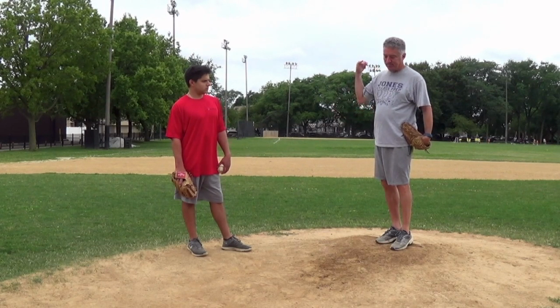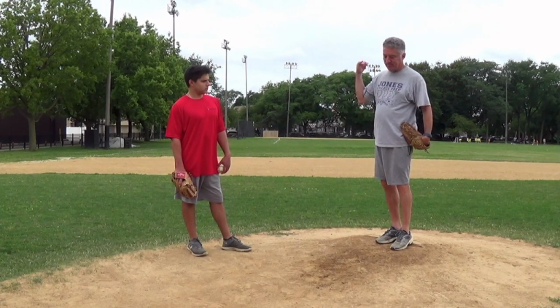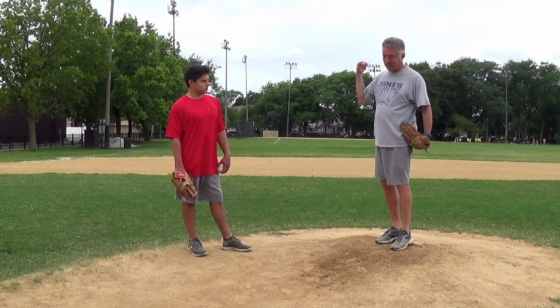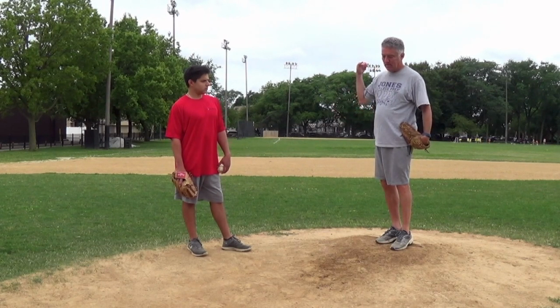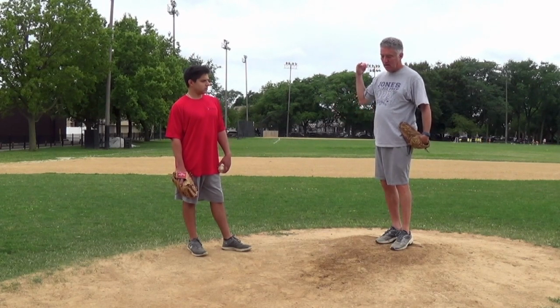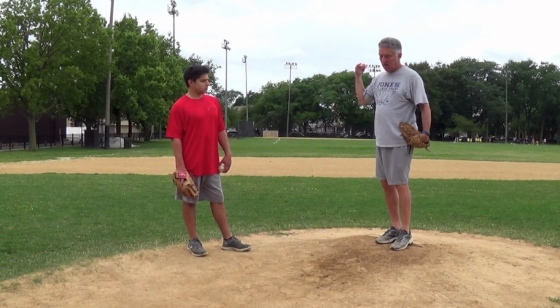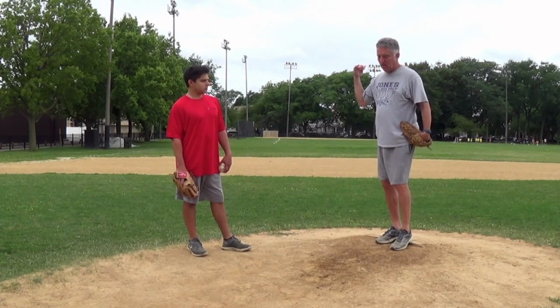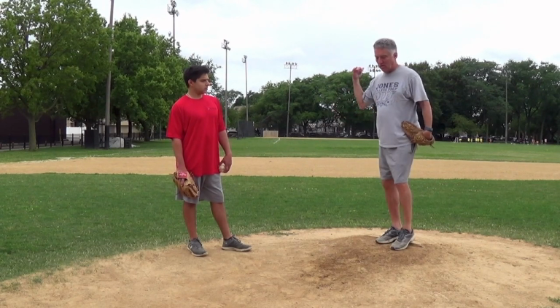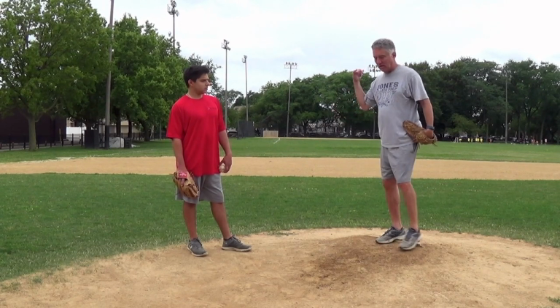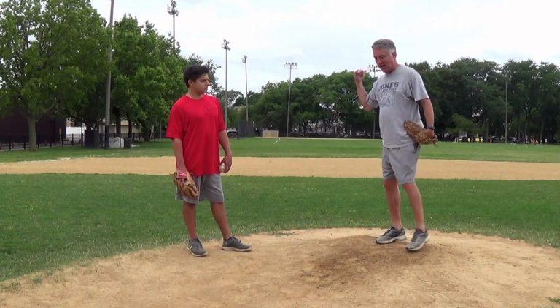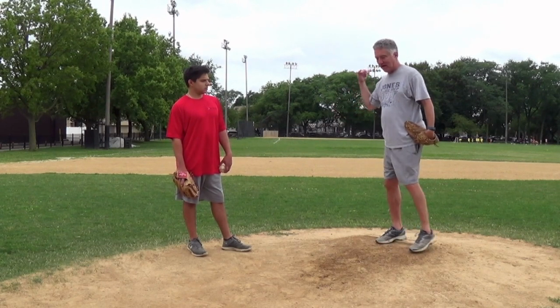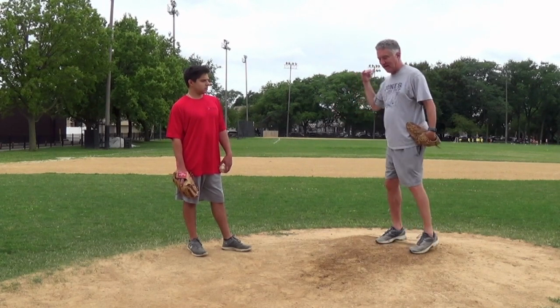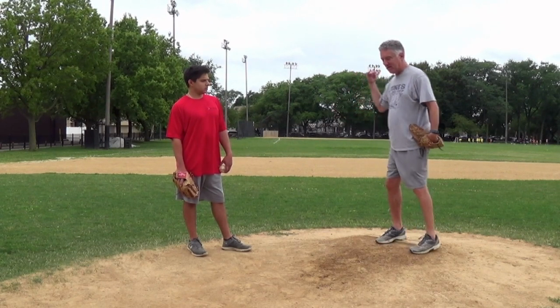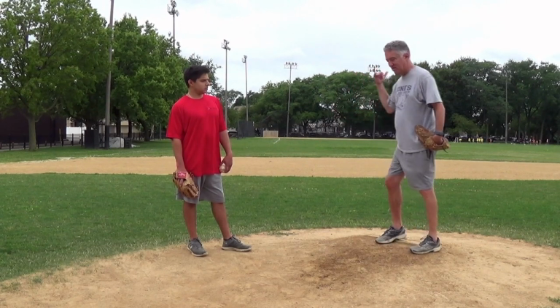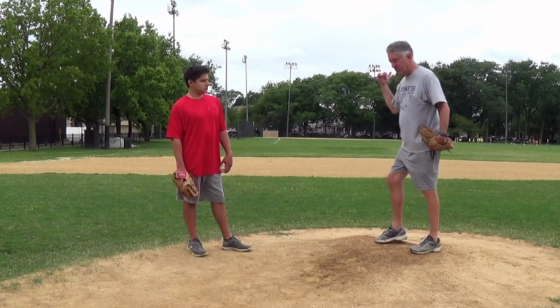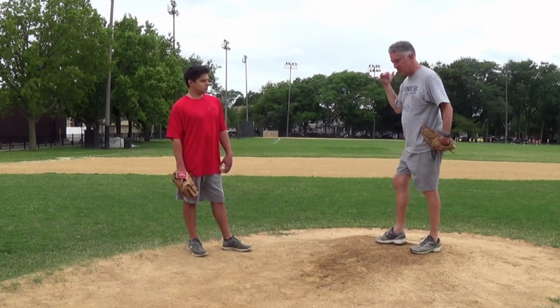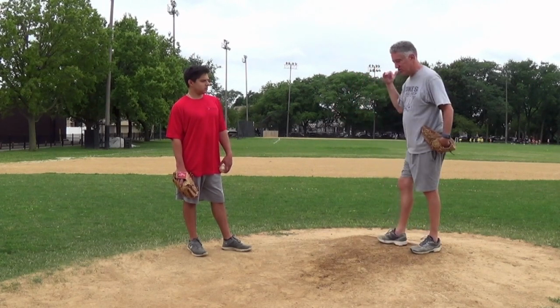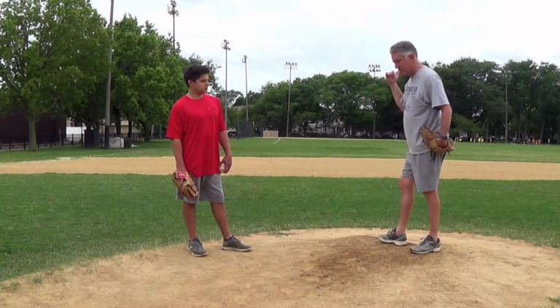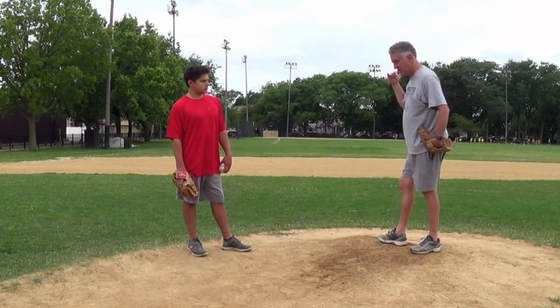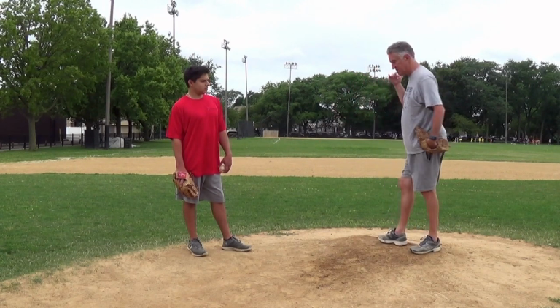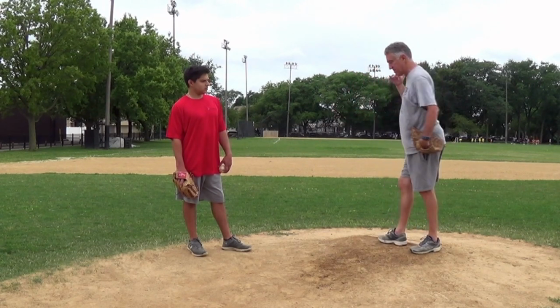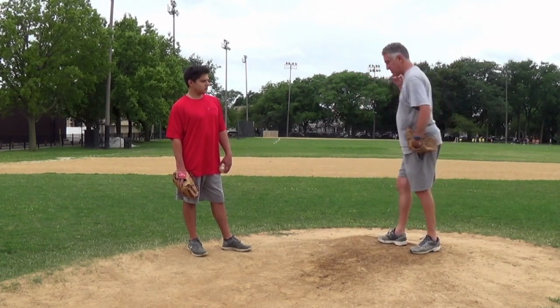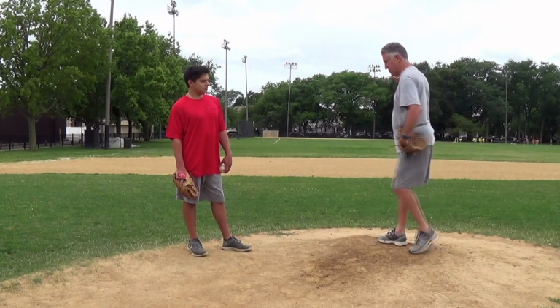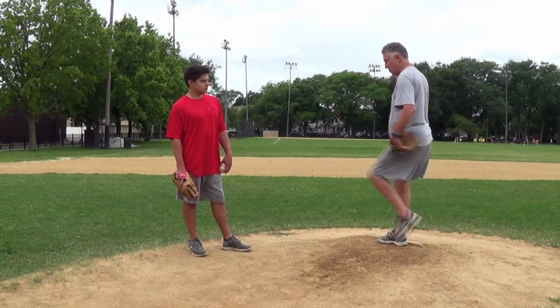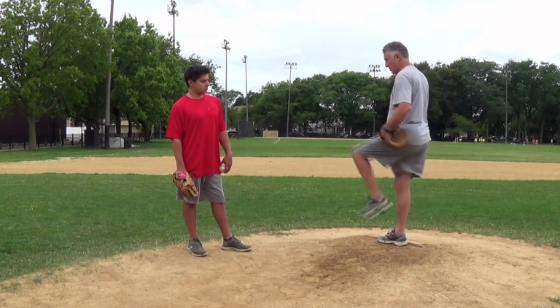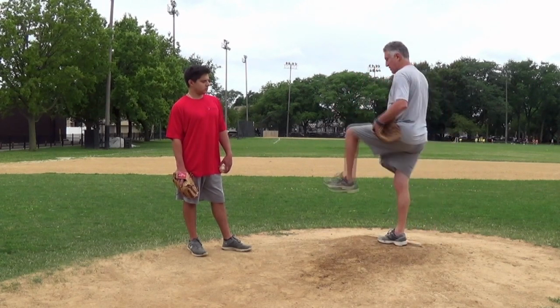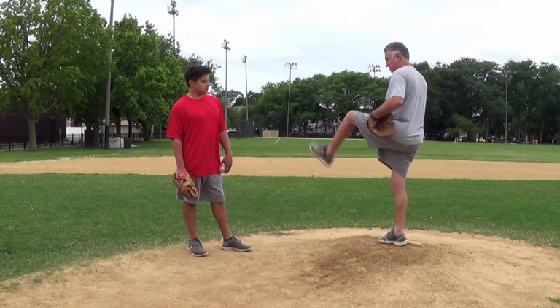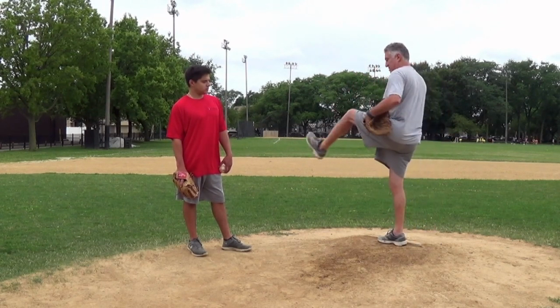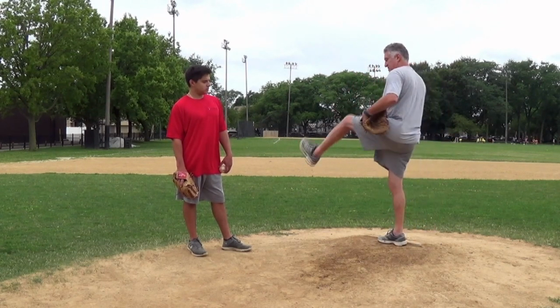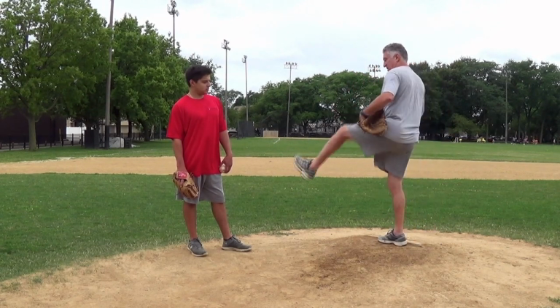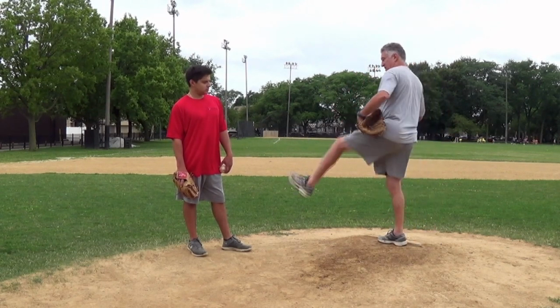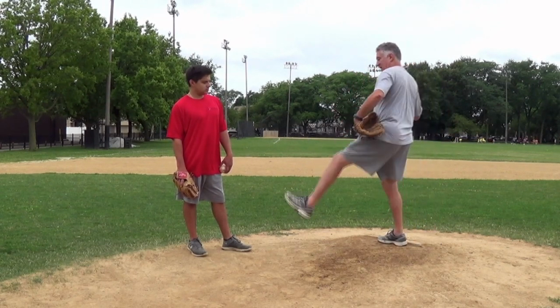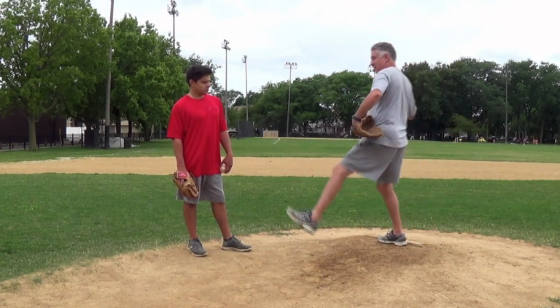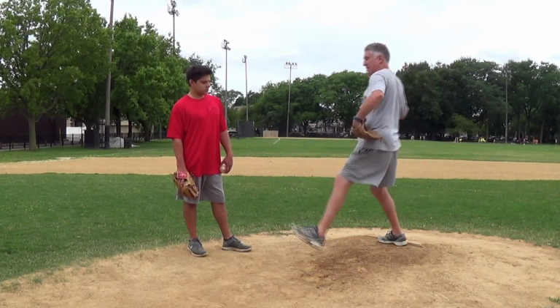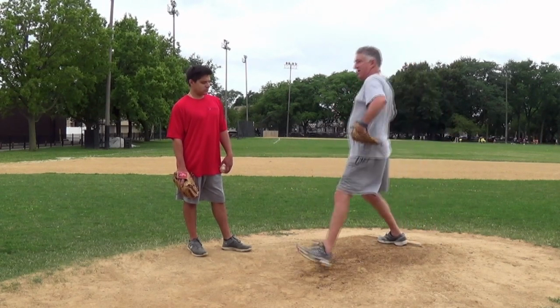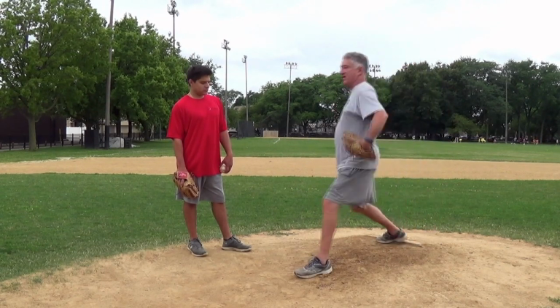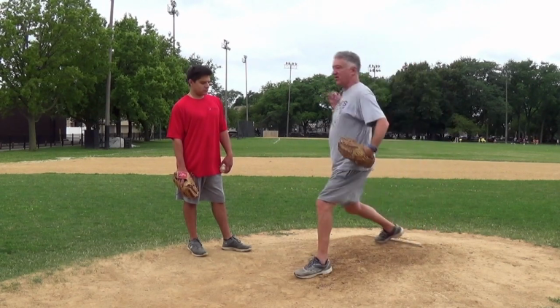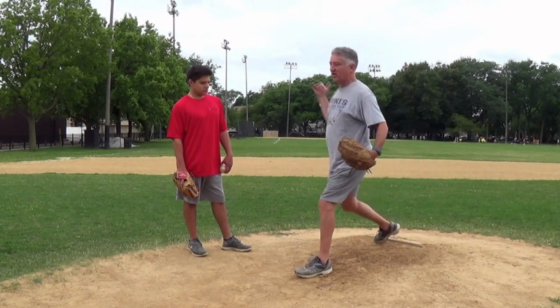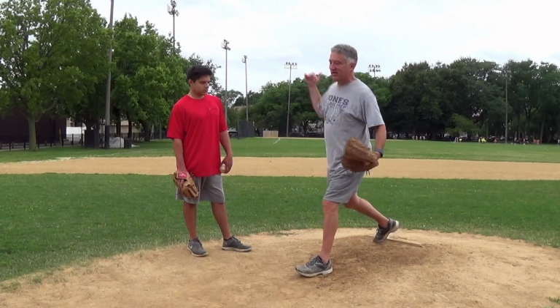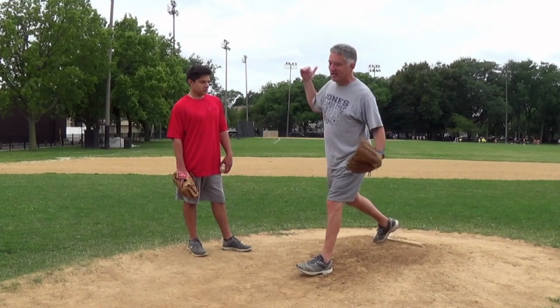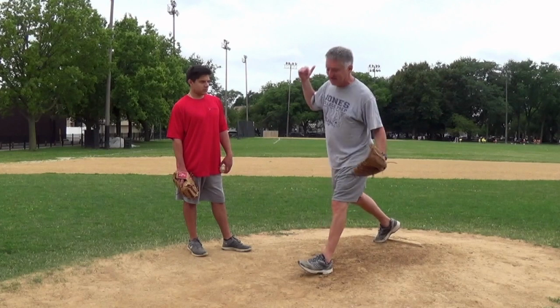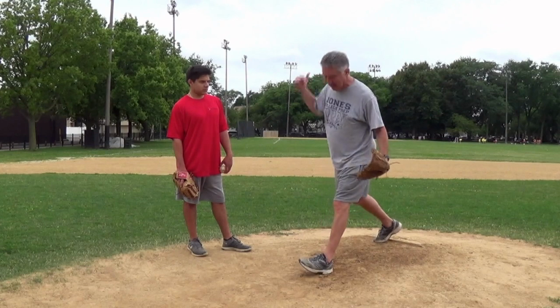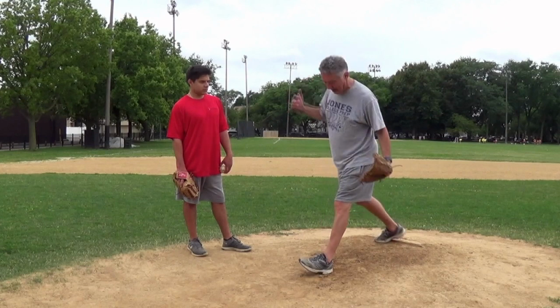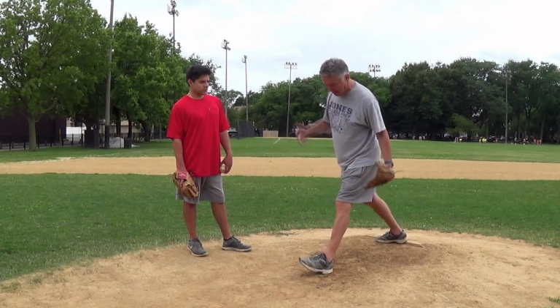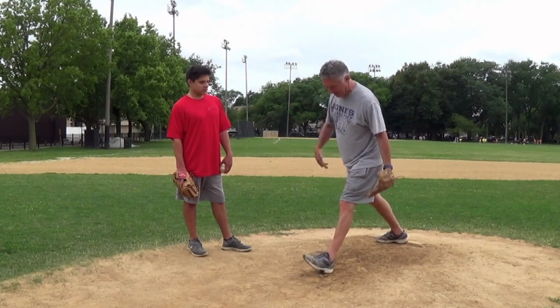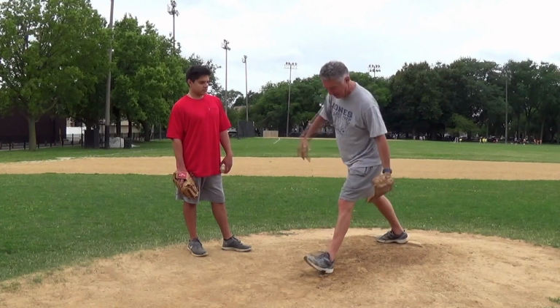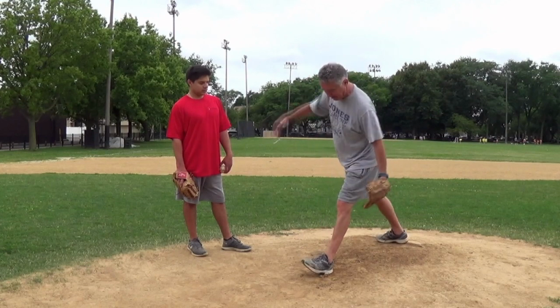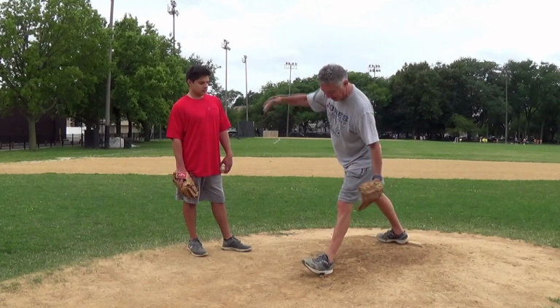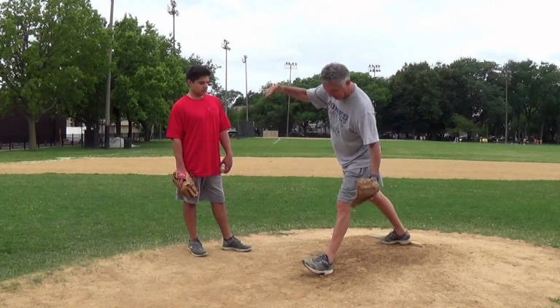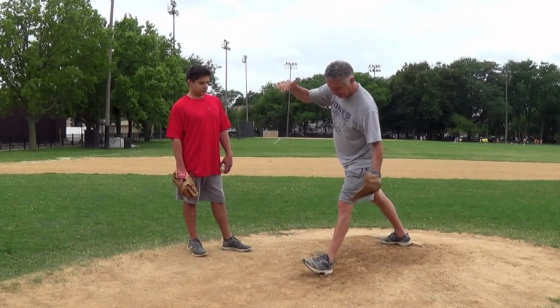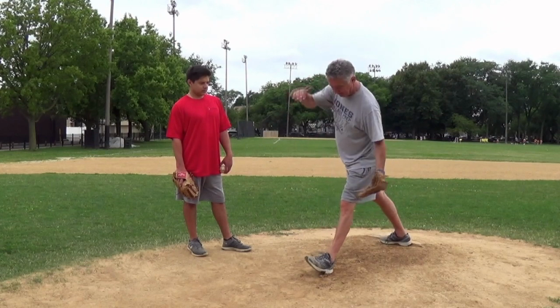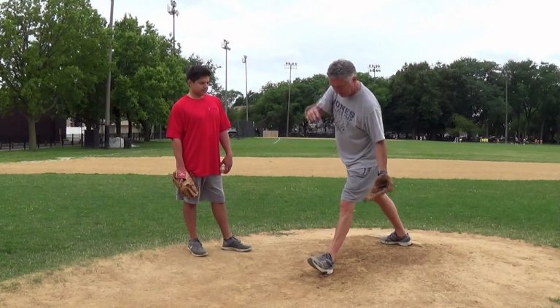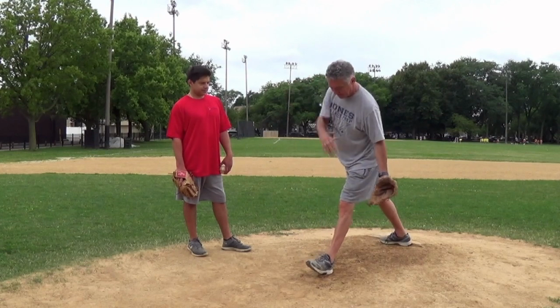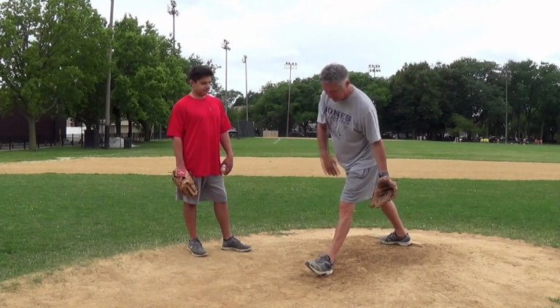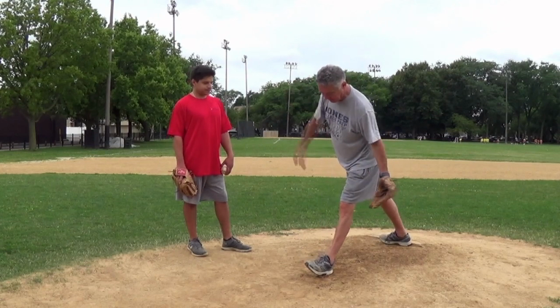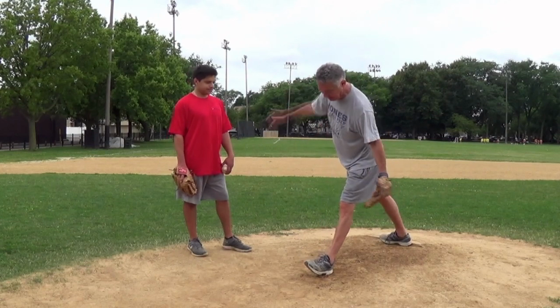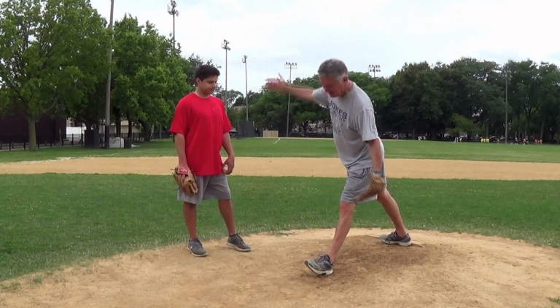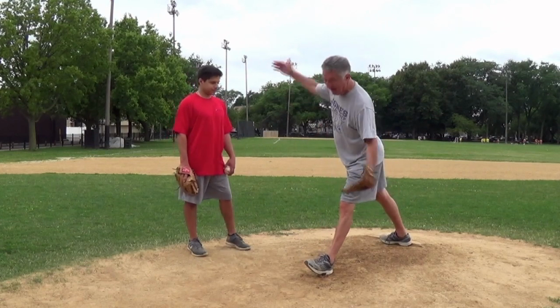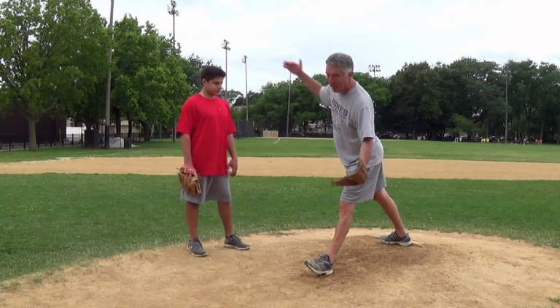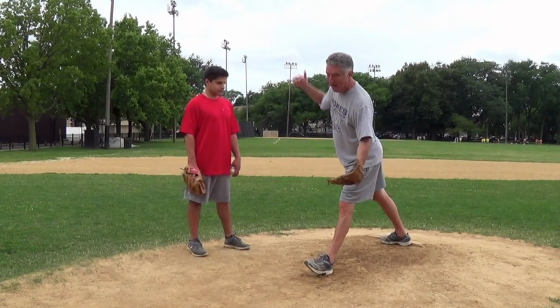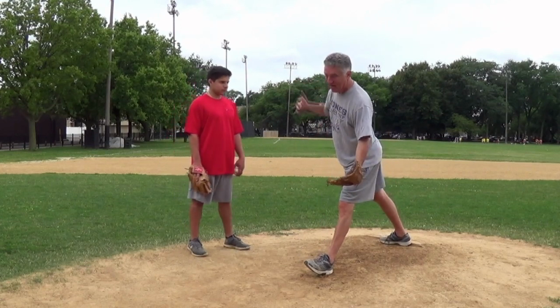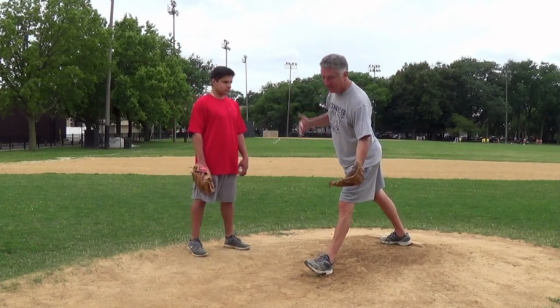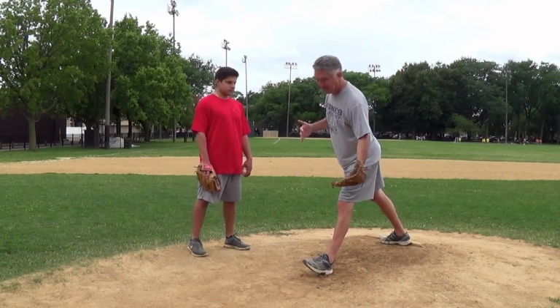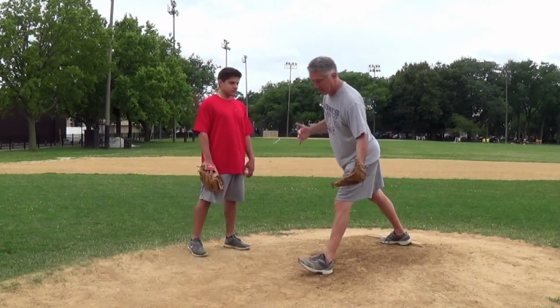What a lot of kids do is they just go like this, and they land on the heel, and they stop everything.